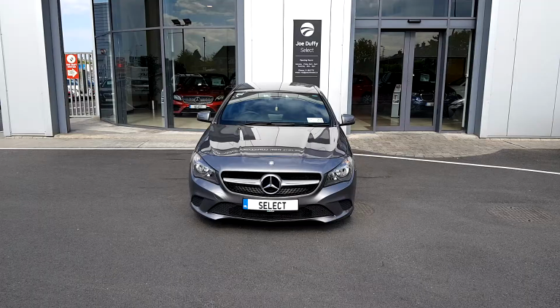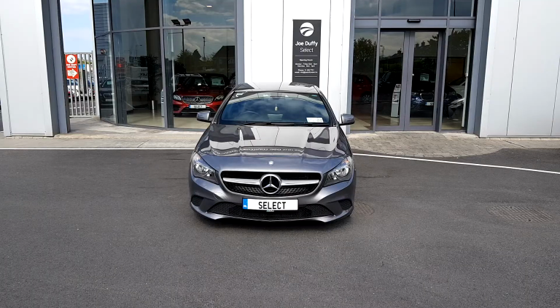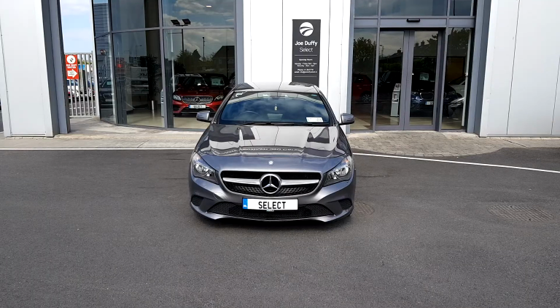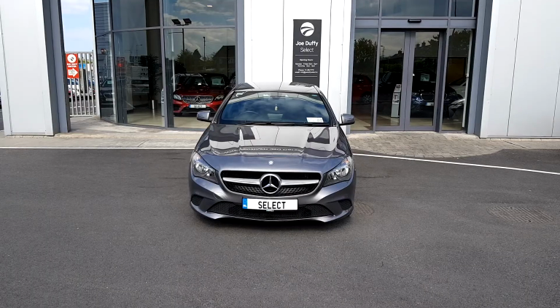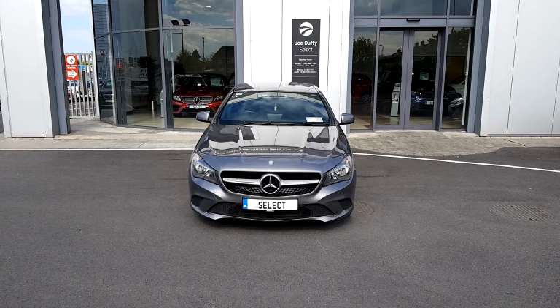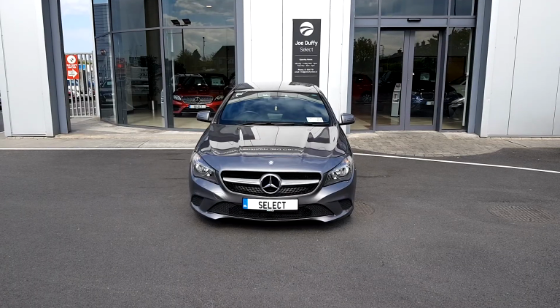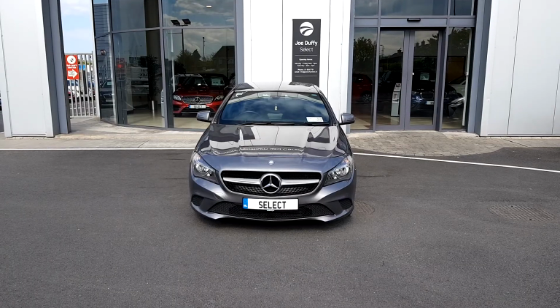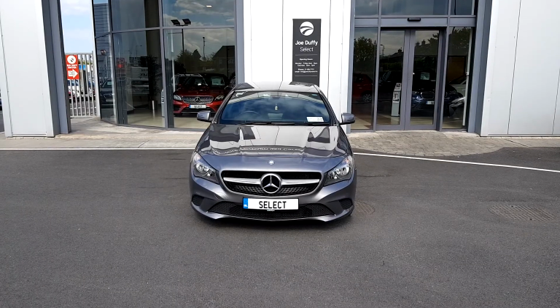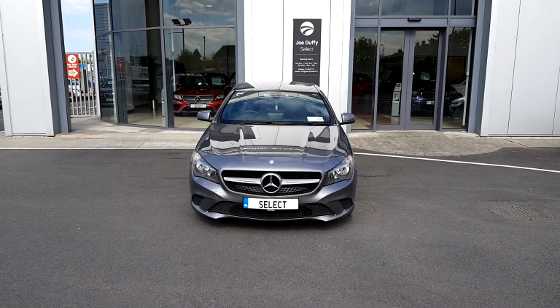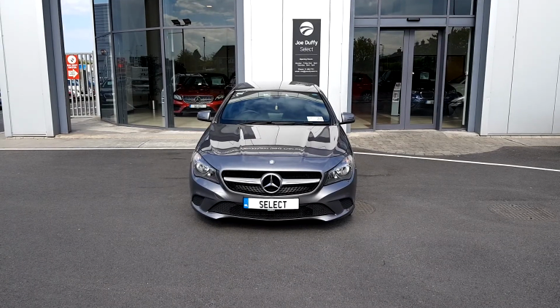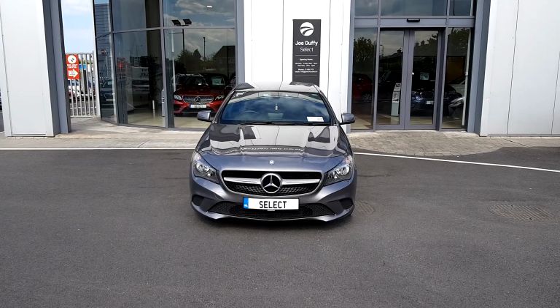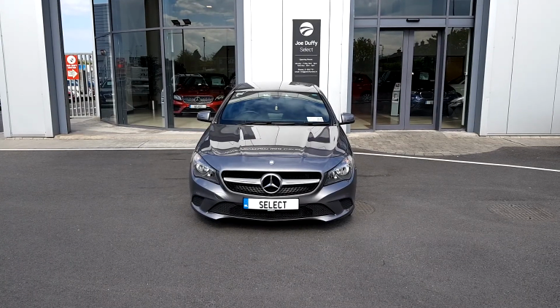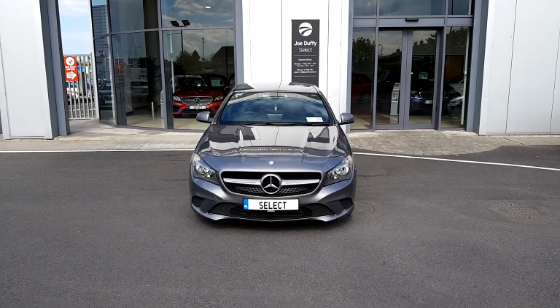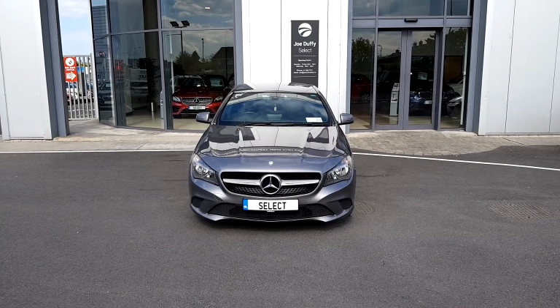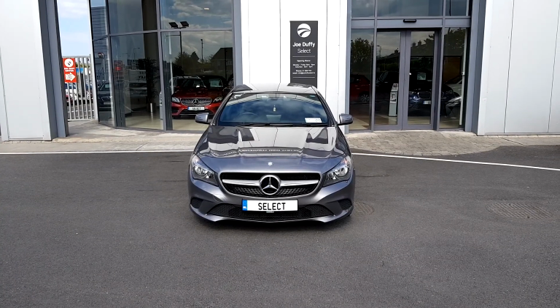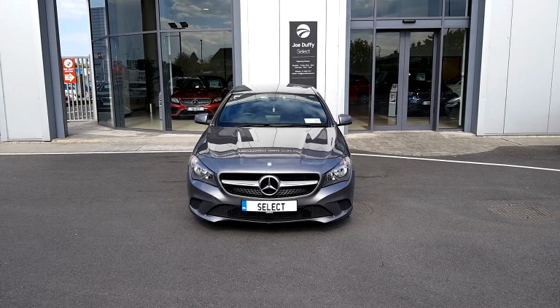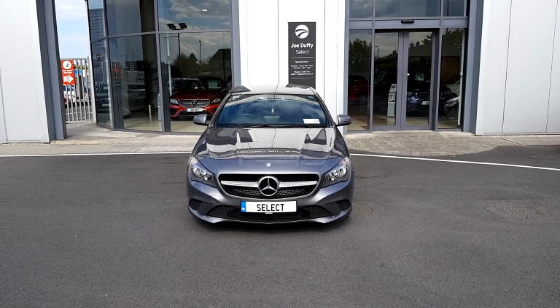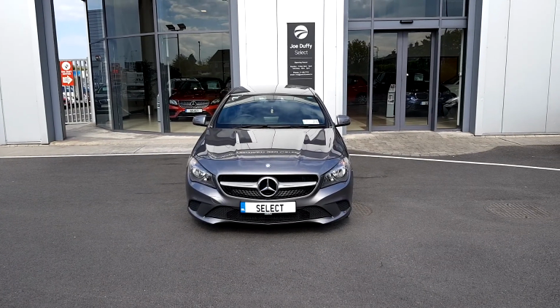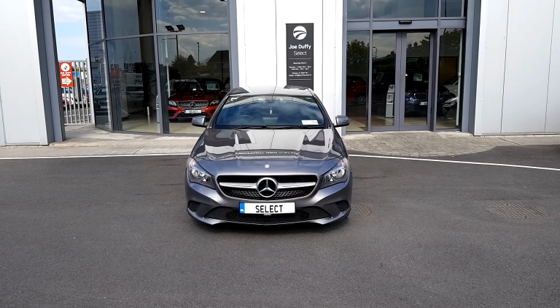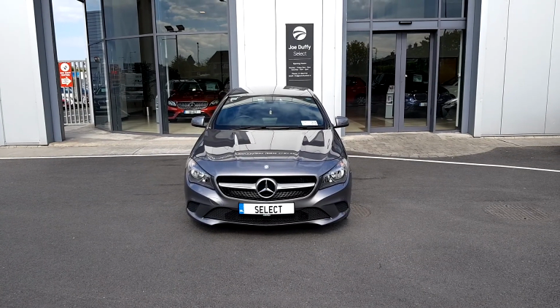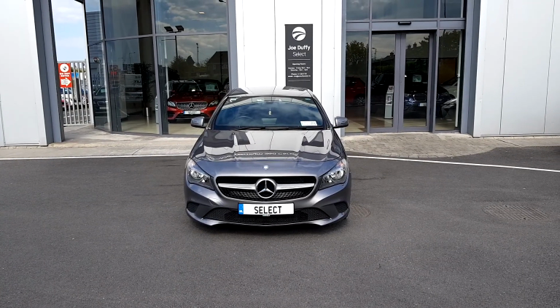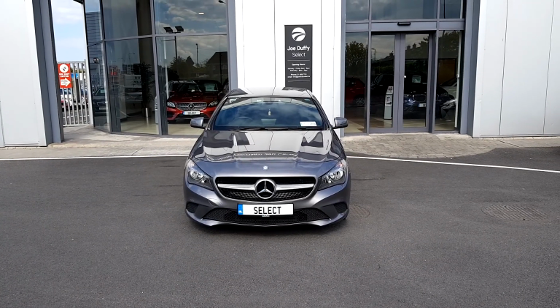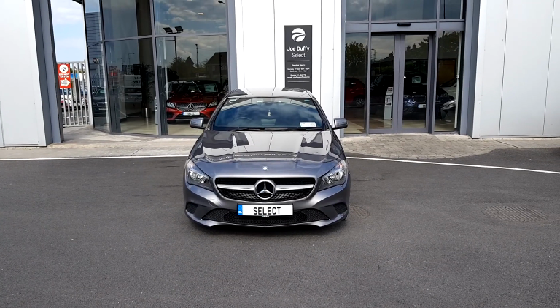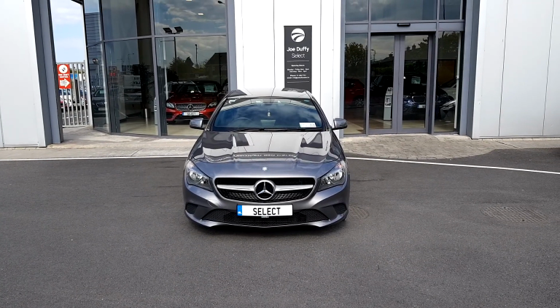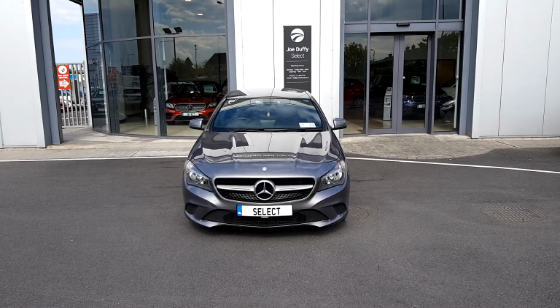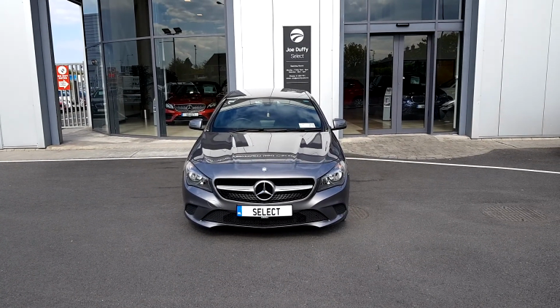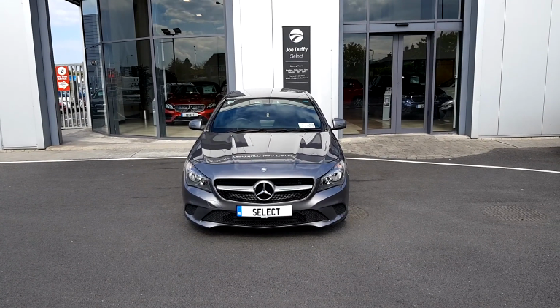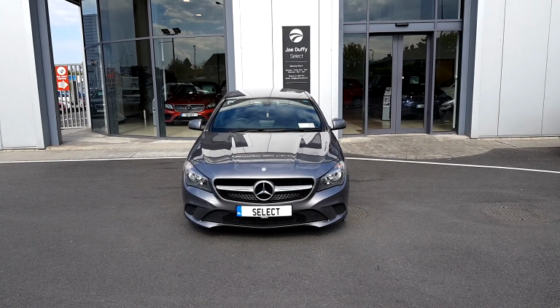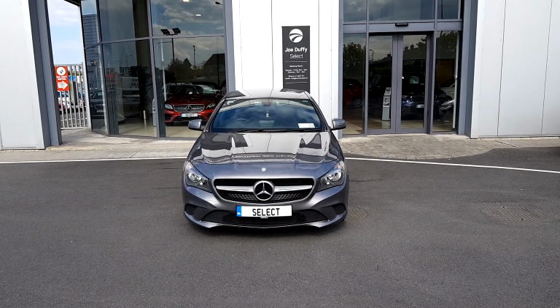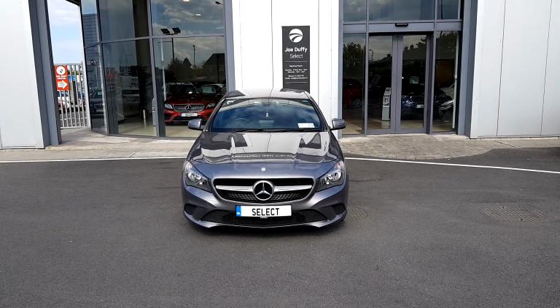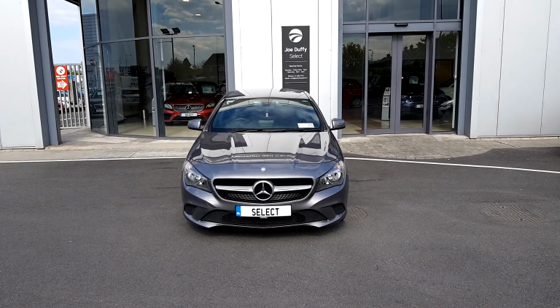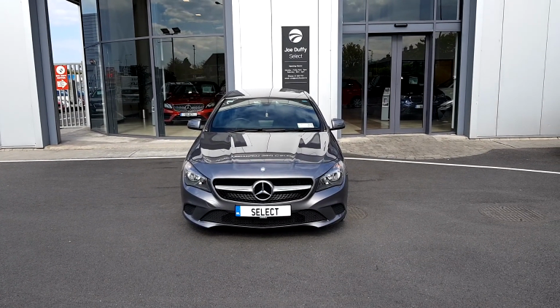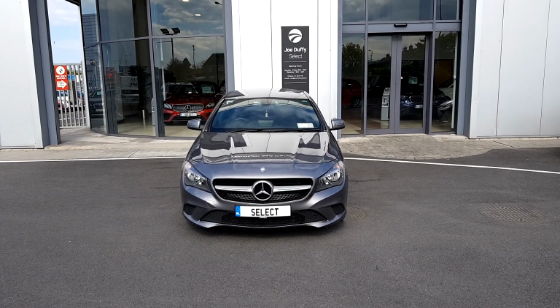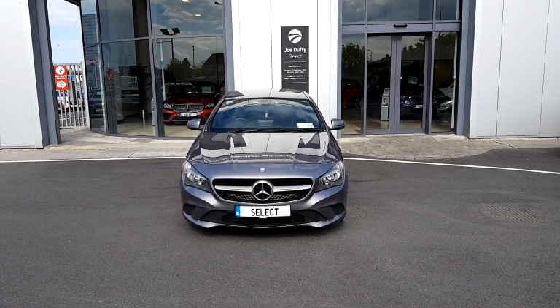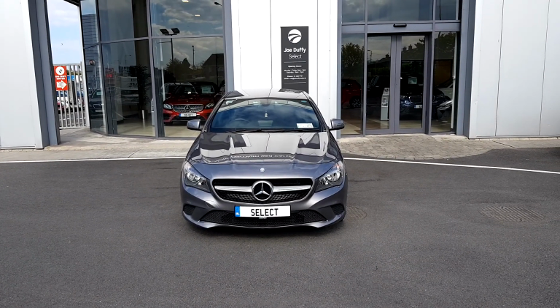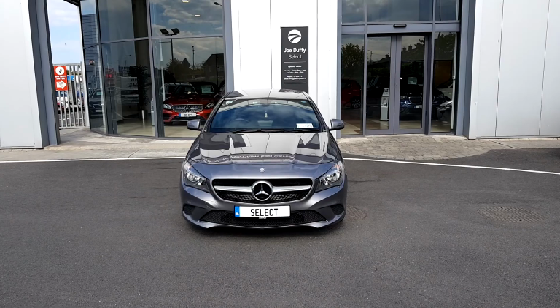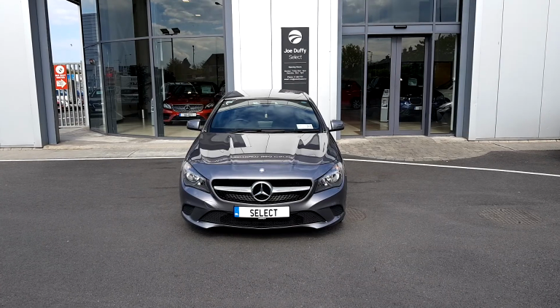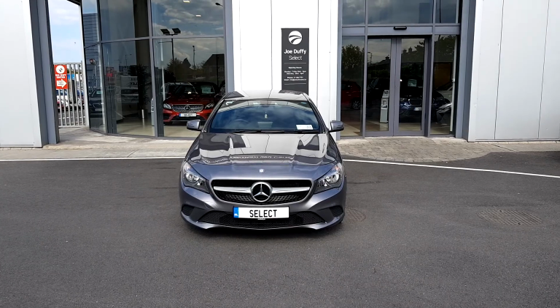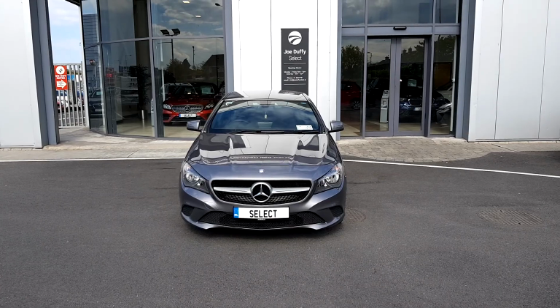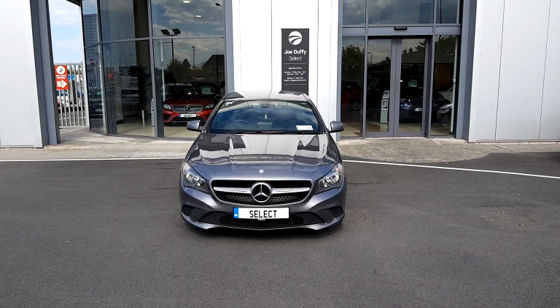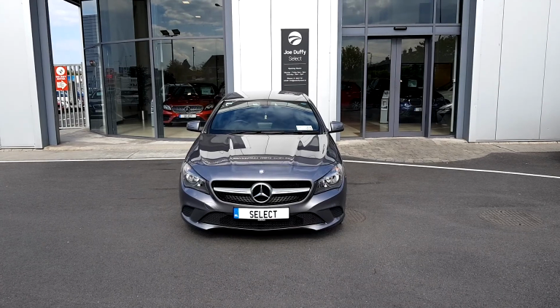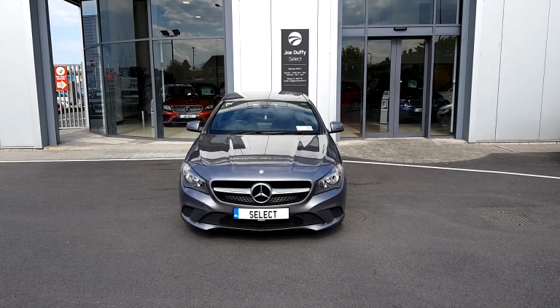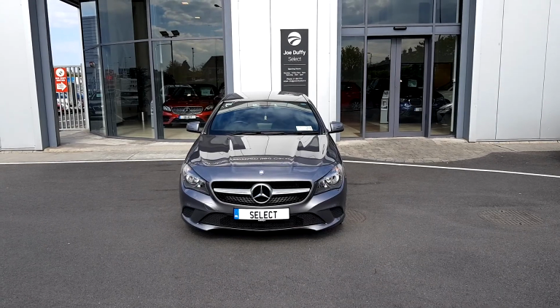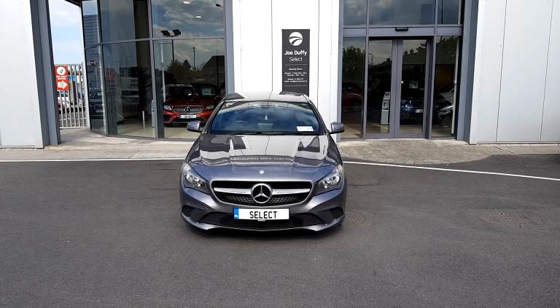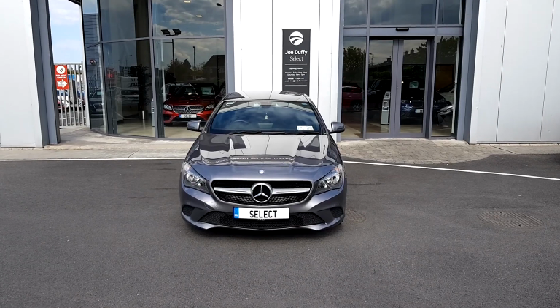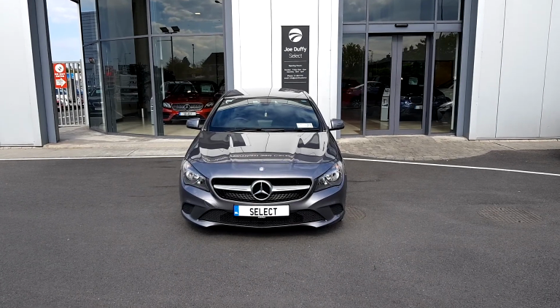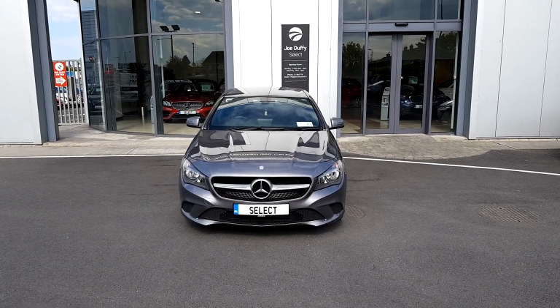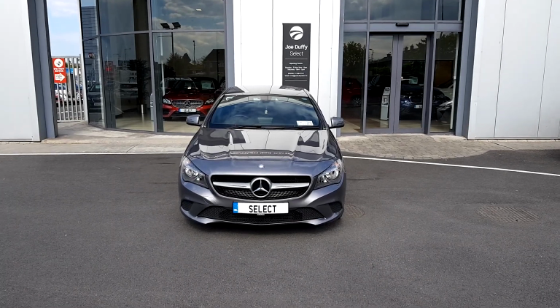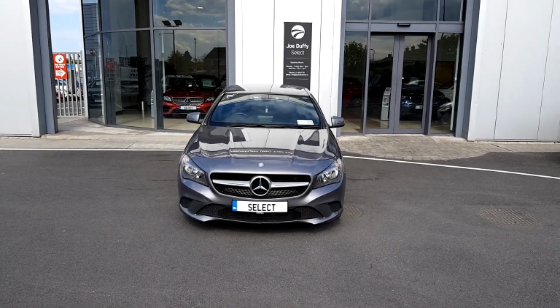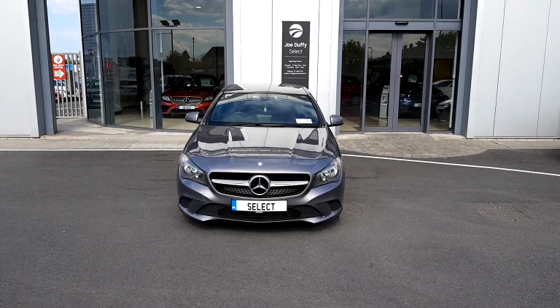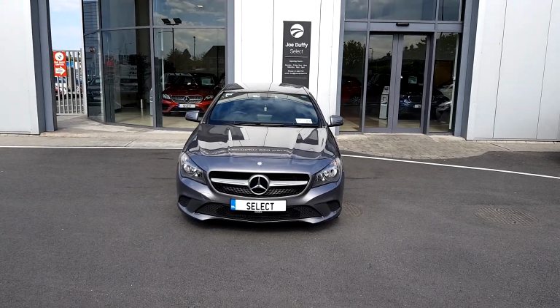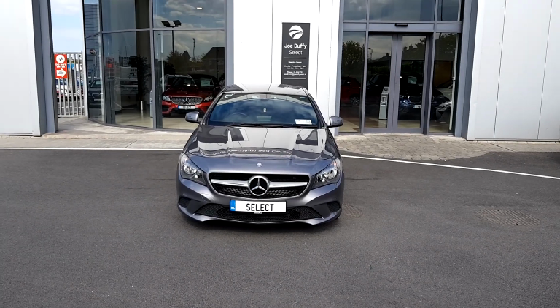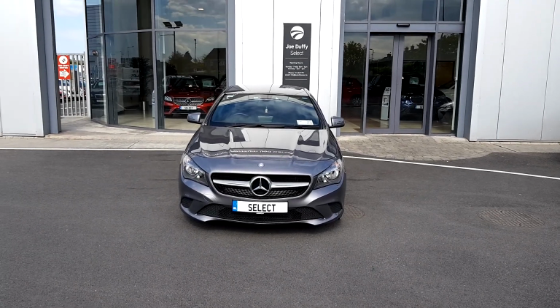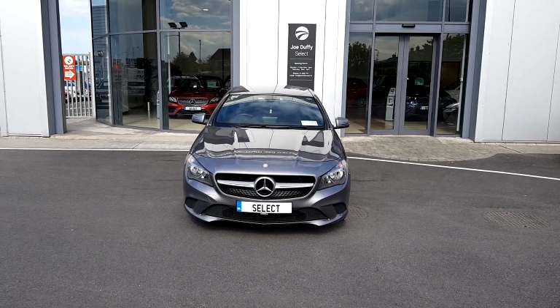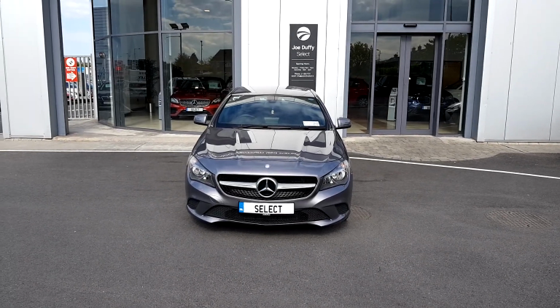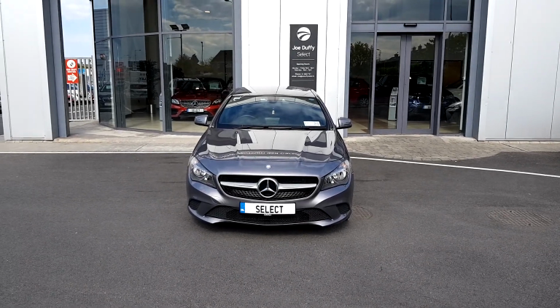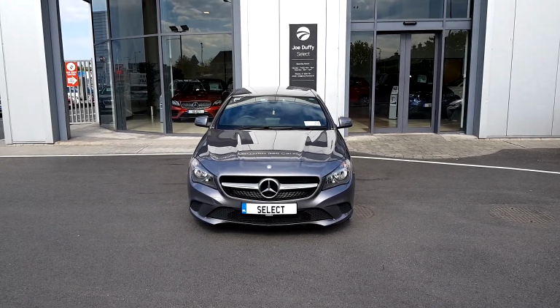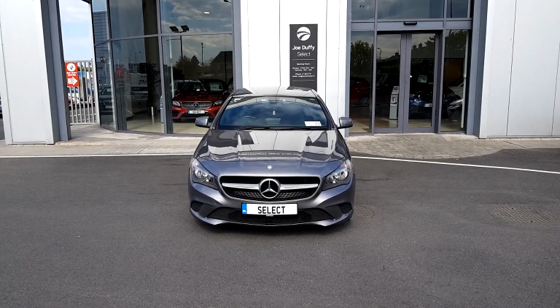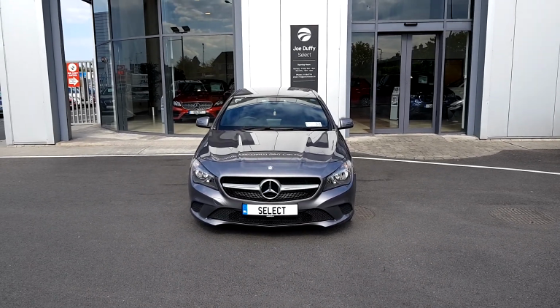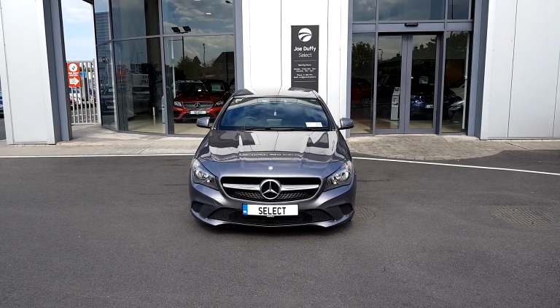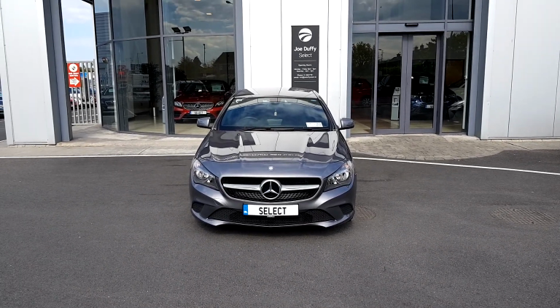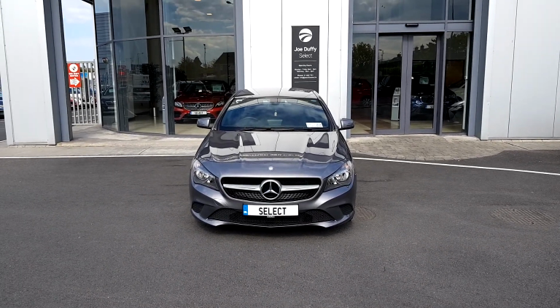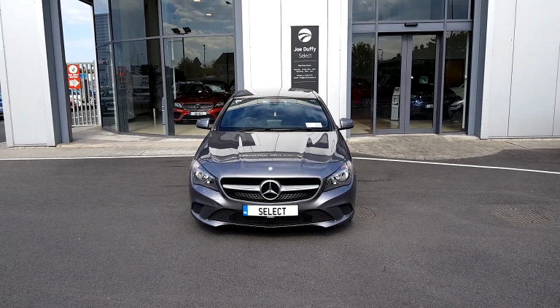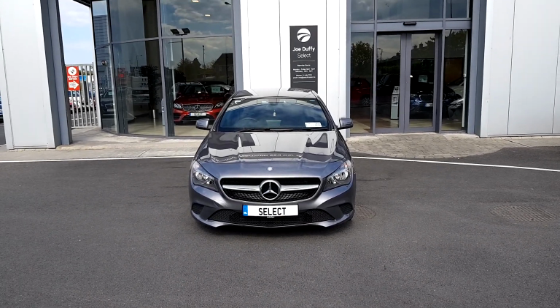For more enquiries or a test drive, please call our sales team today on 01864 7791.